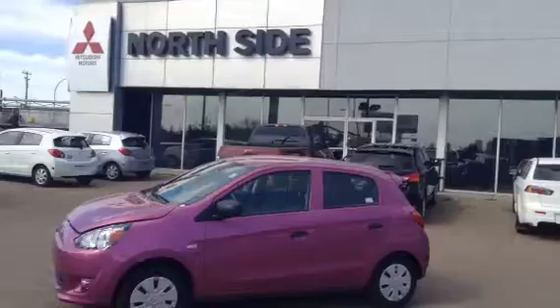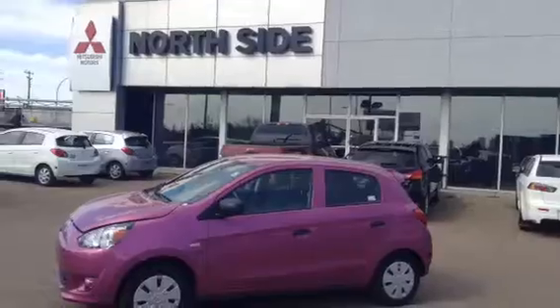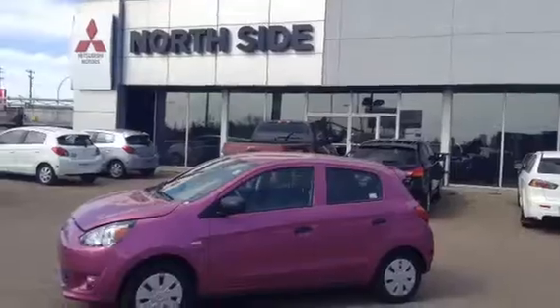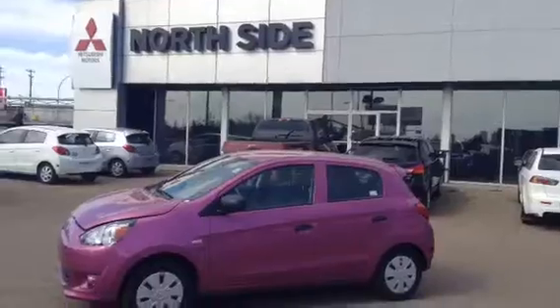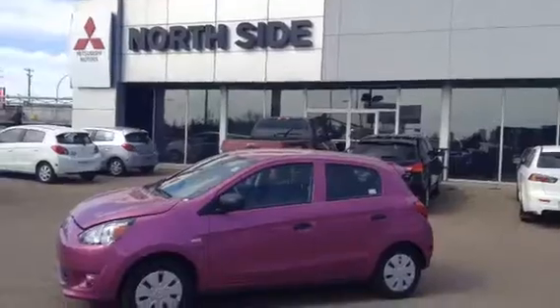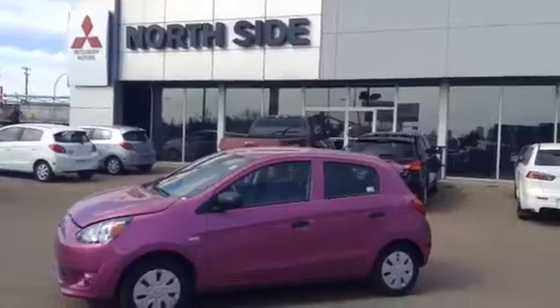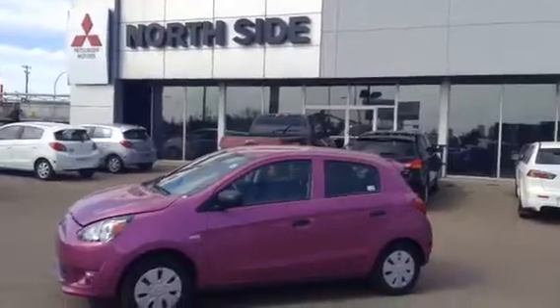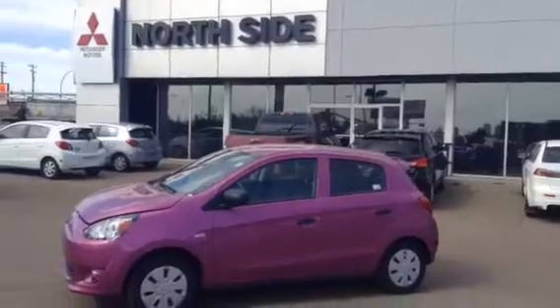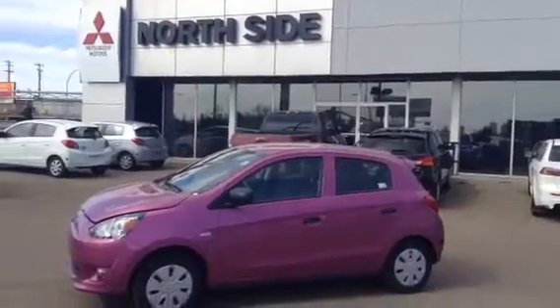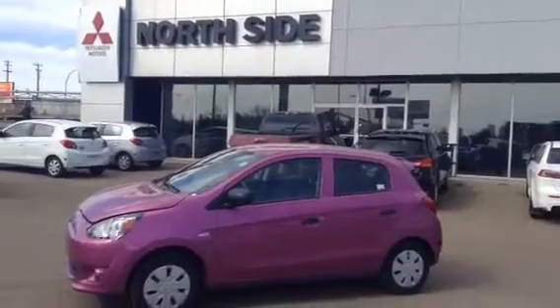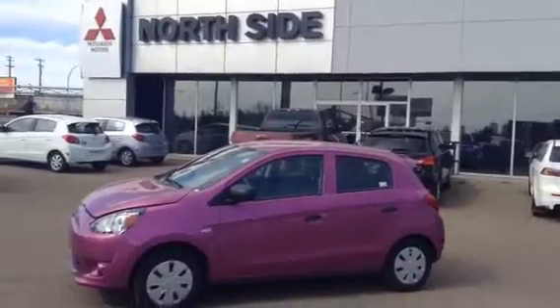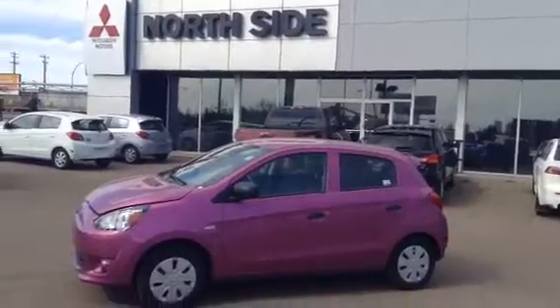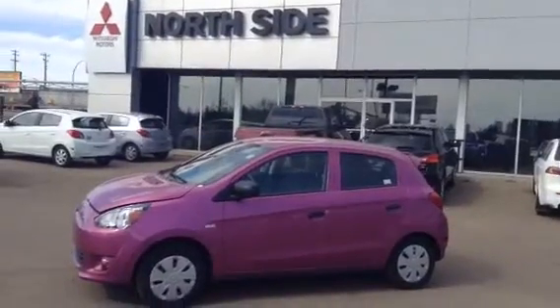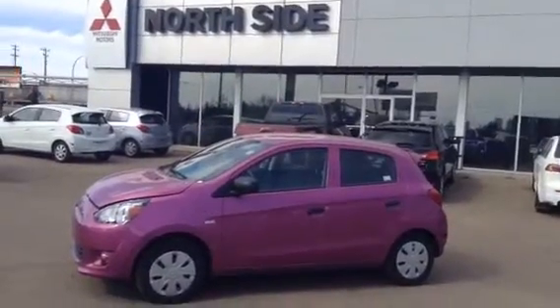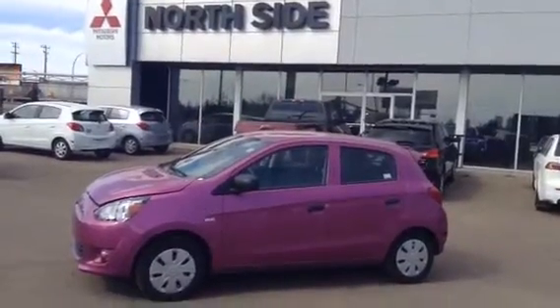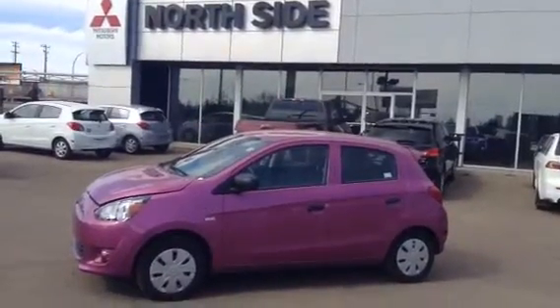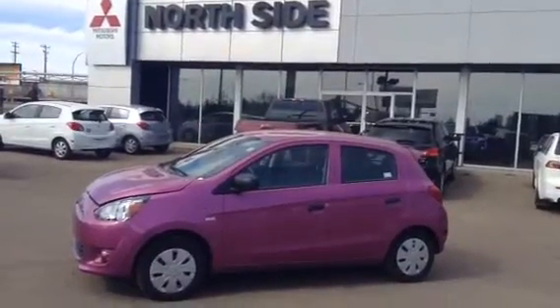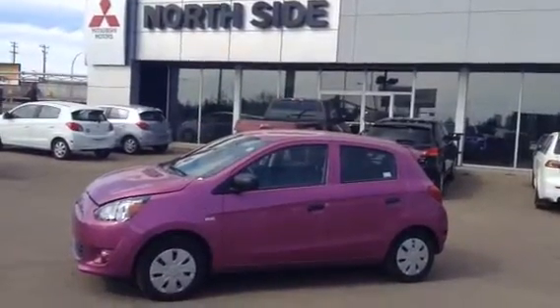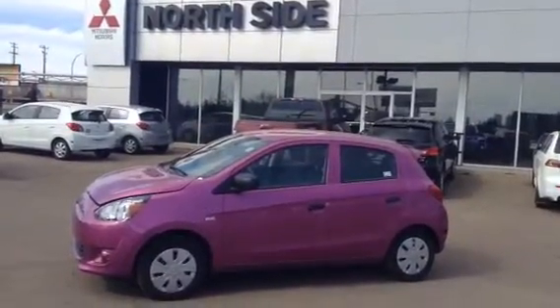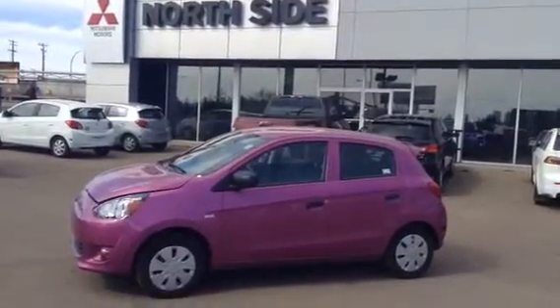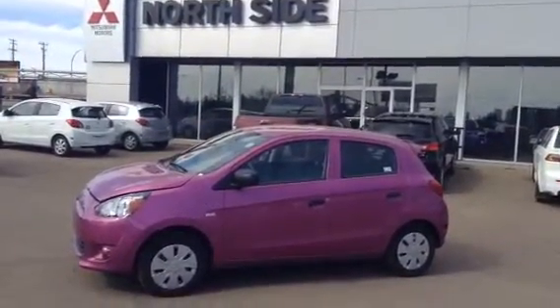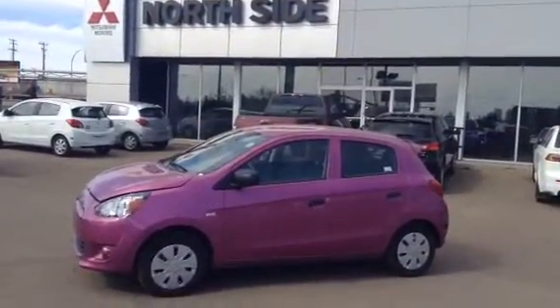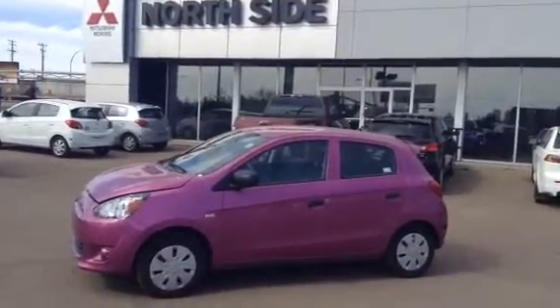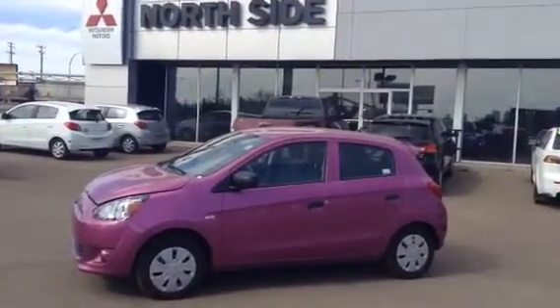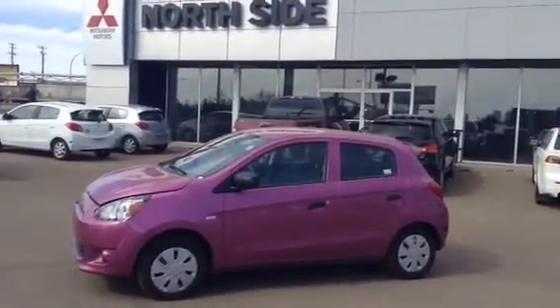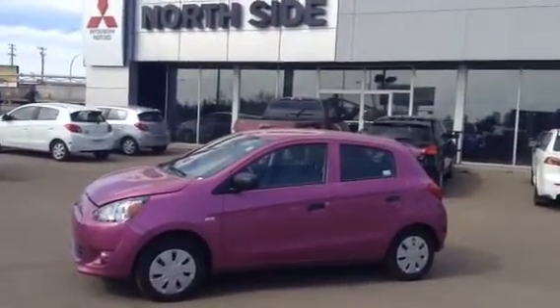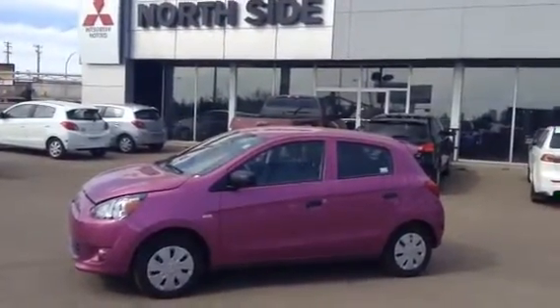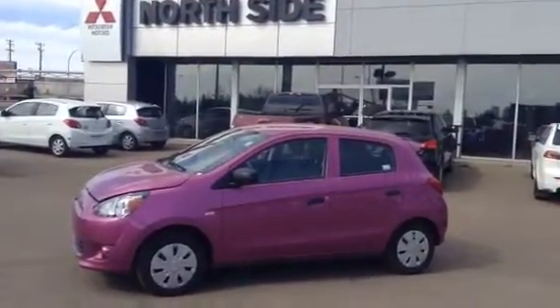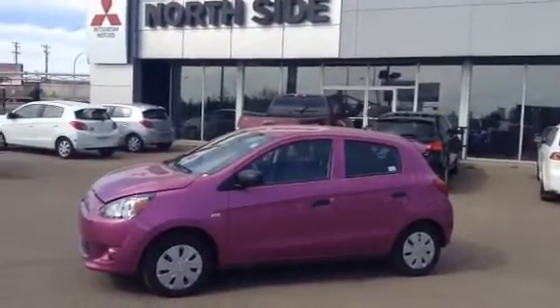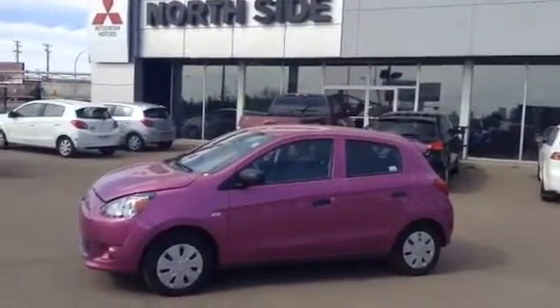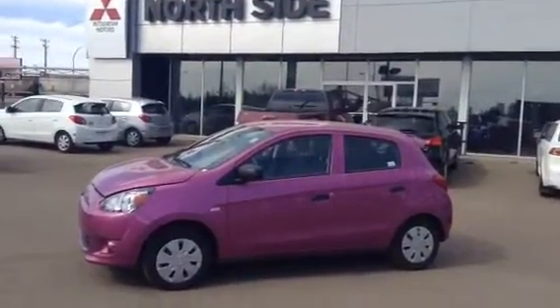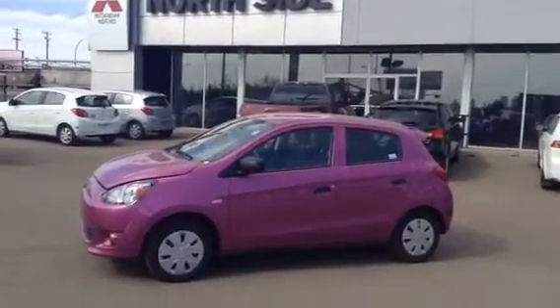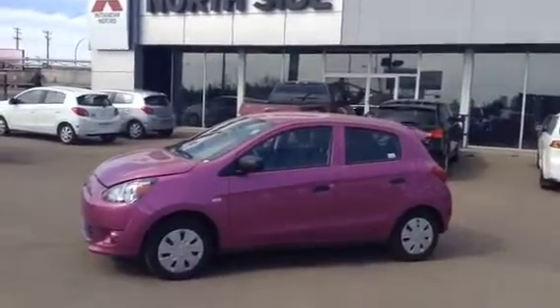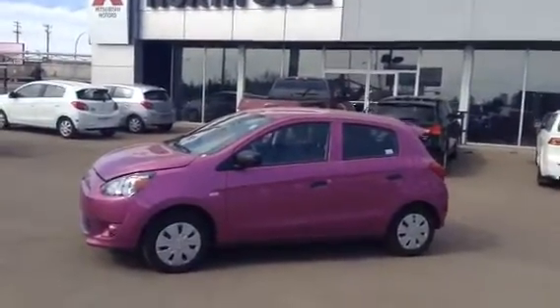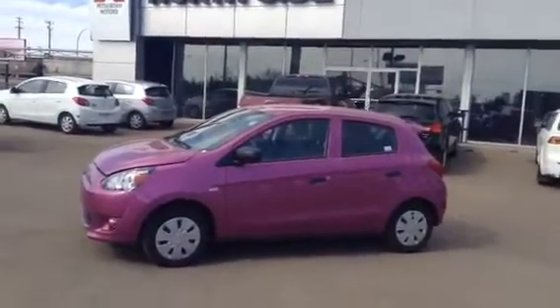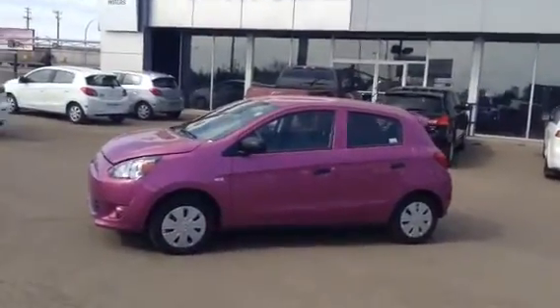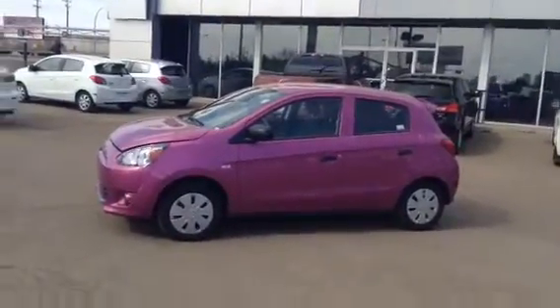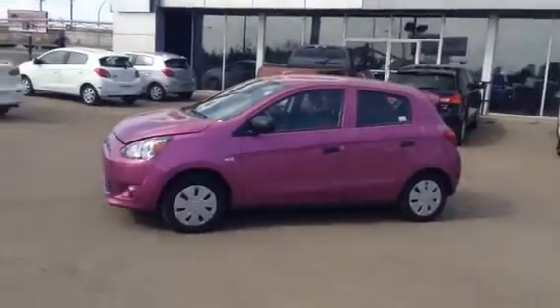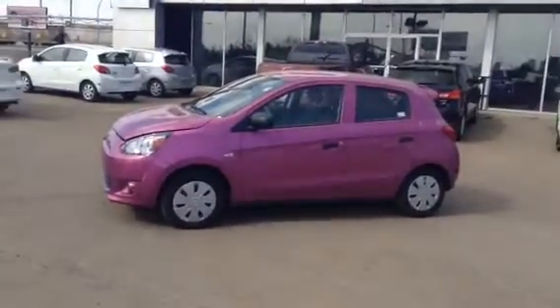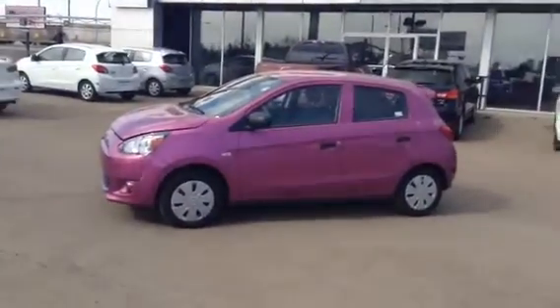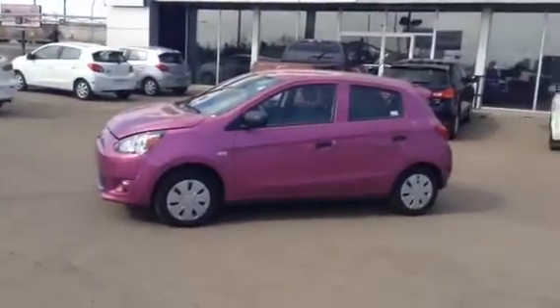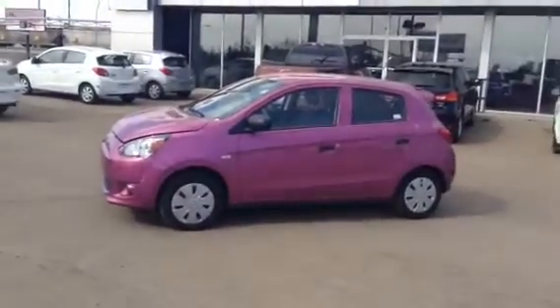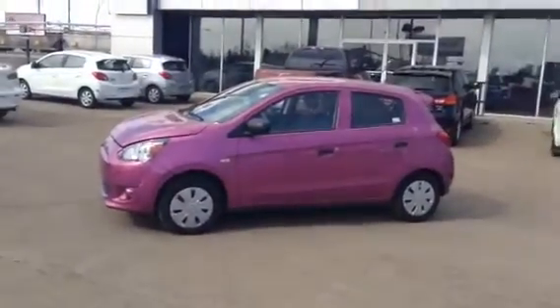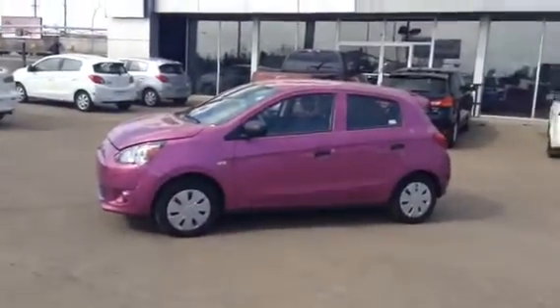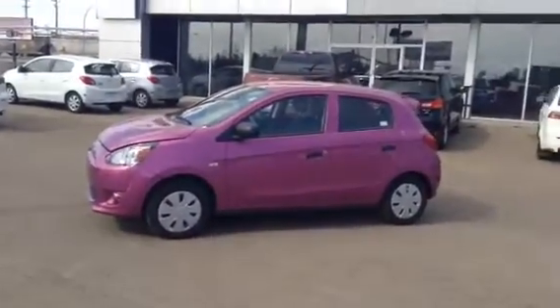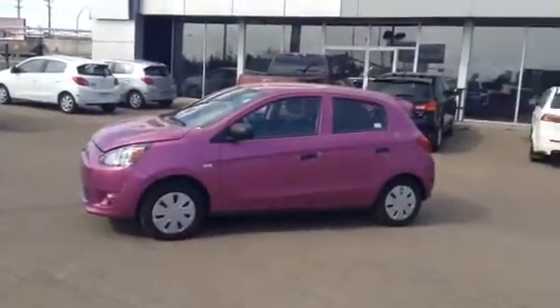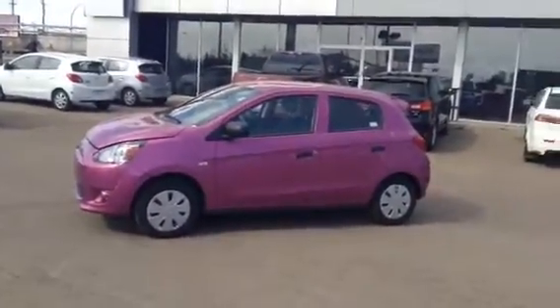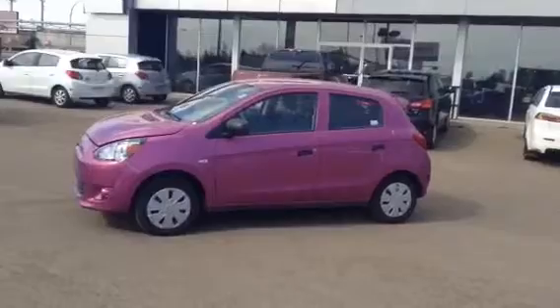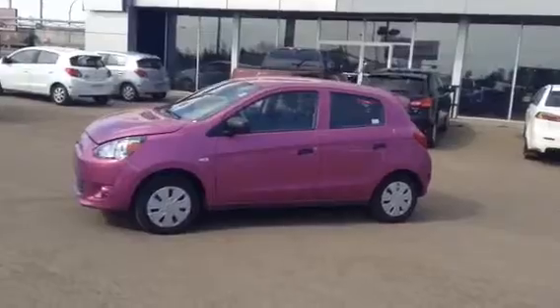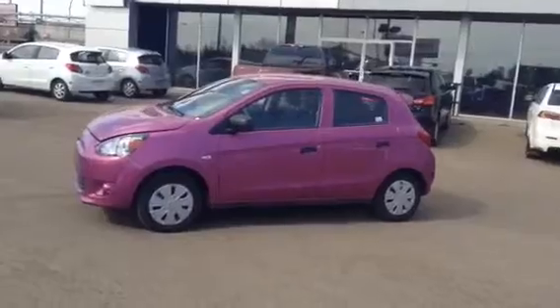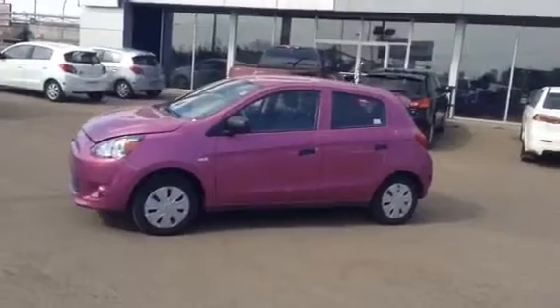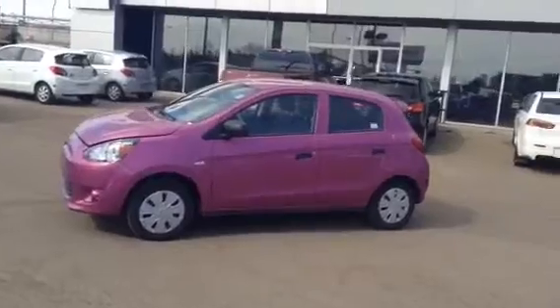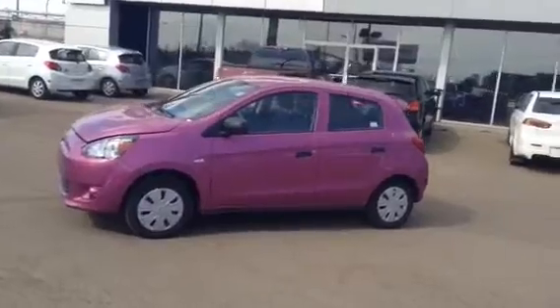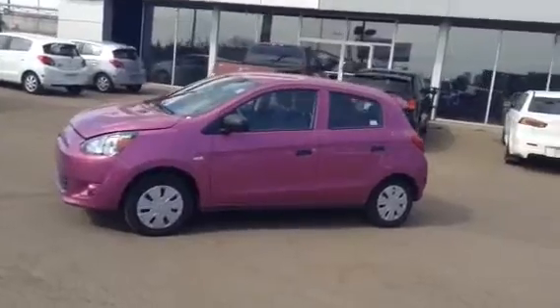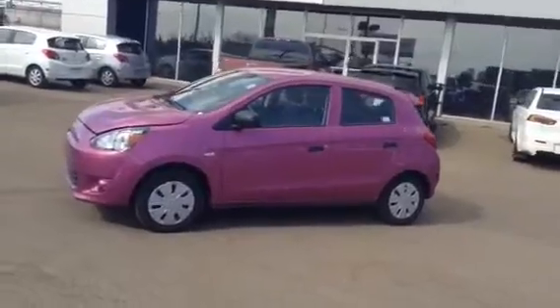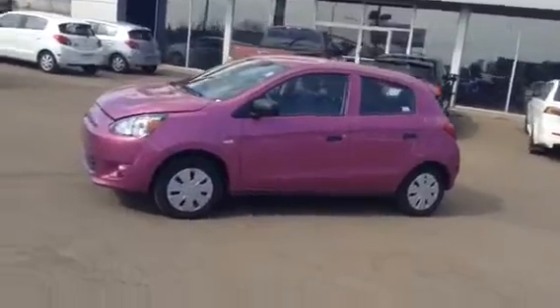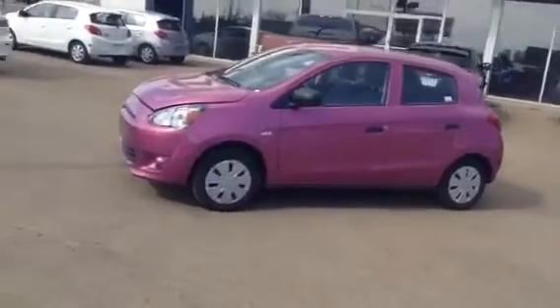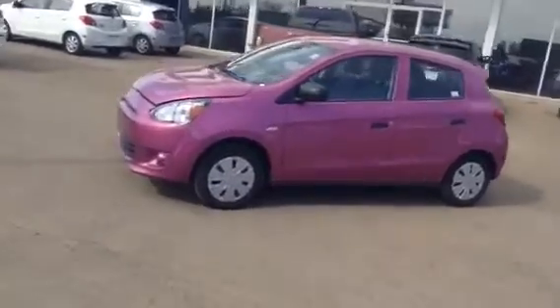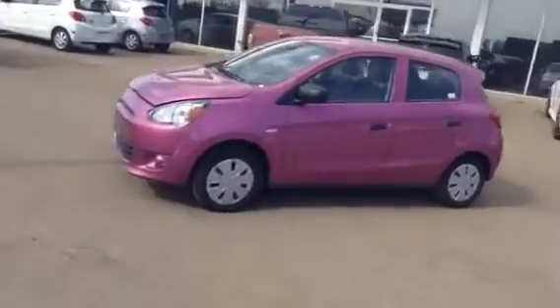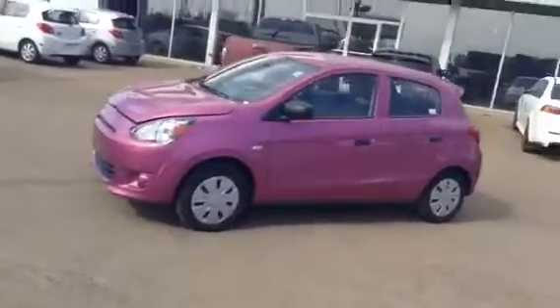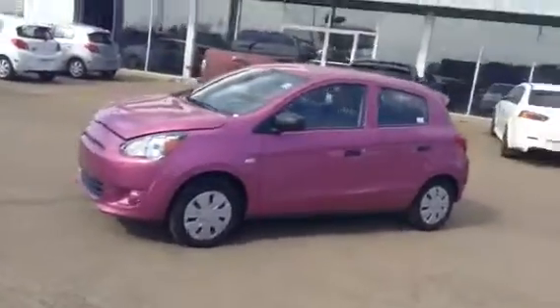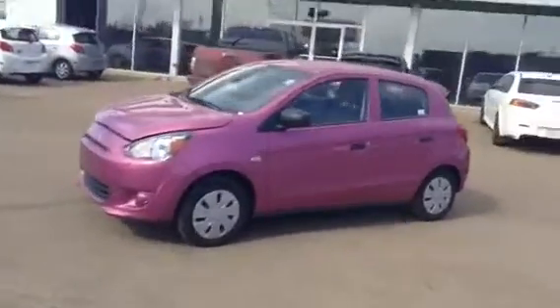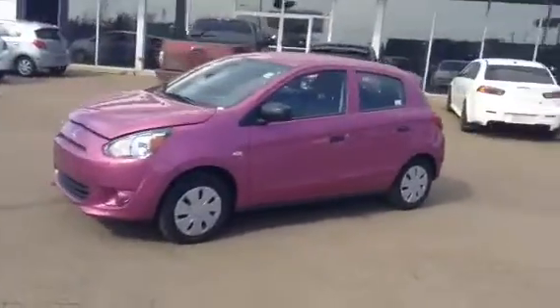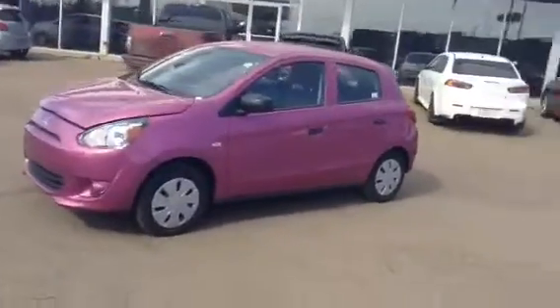Hey Francesca, this is Liam from Northside Mitsubishi. I'm going to show you the 2015 Plasma Purple Mirage, just like you're looking for.